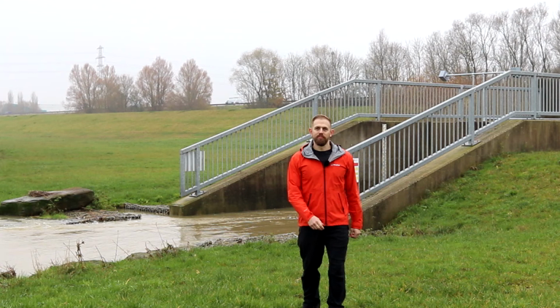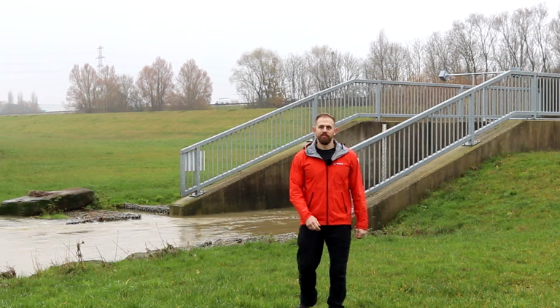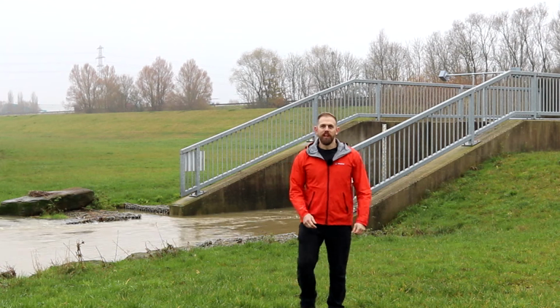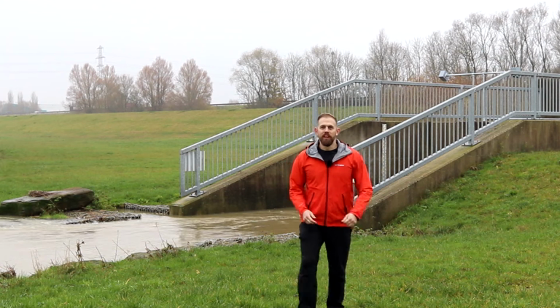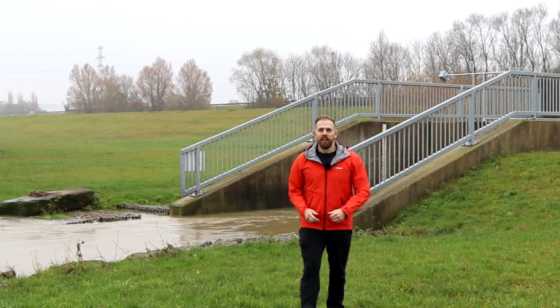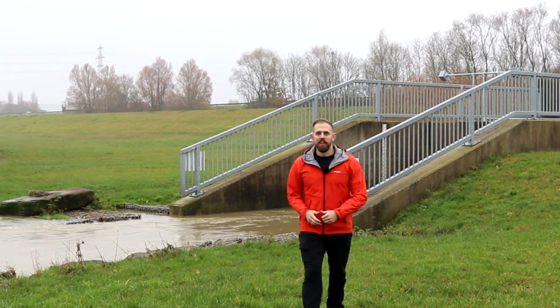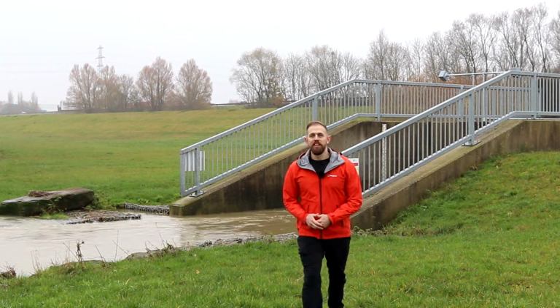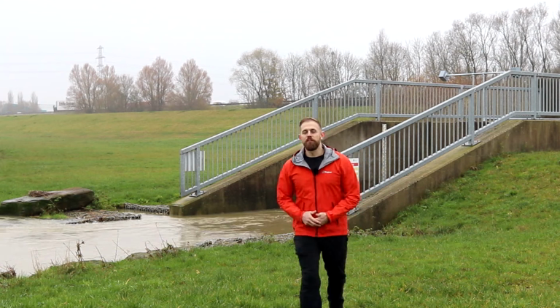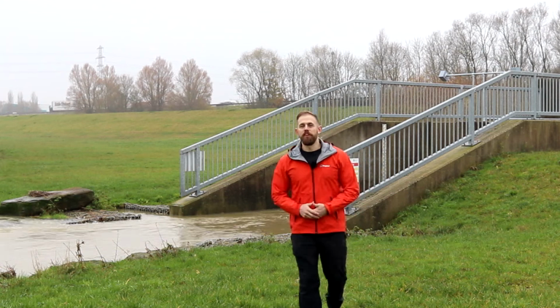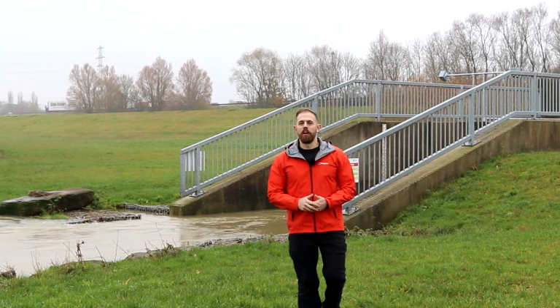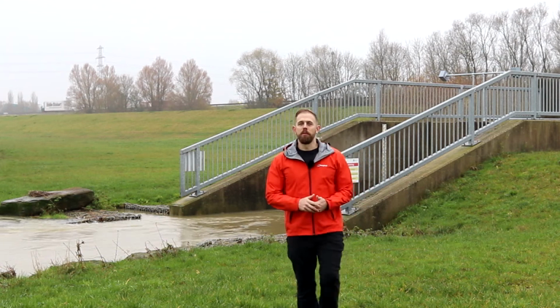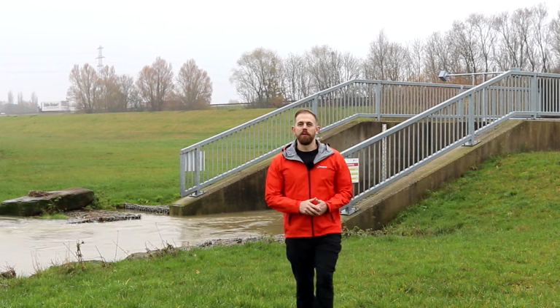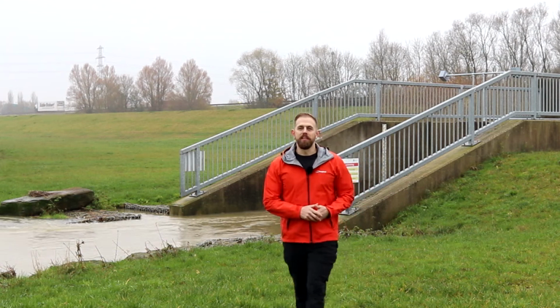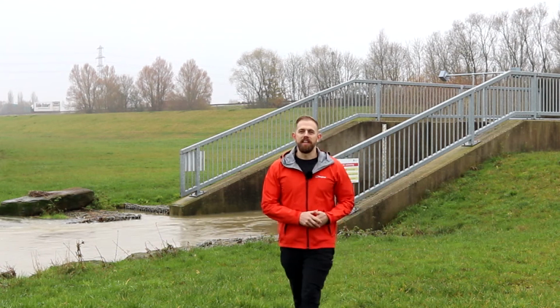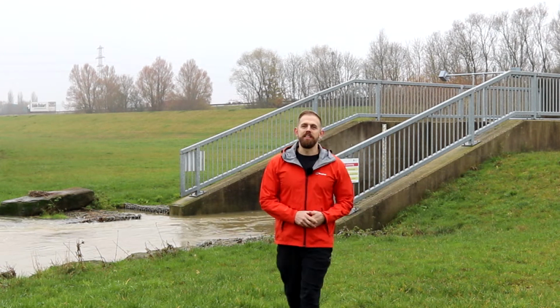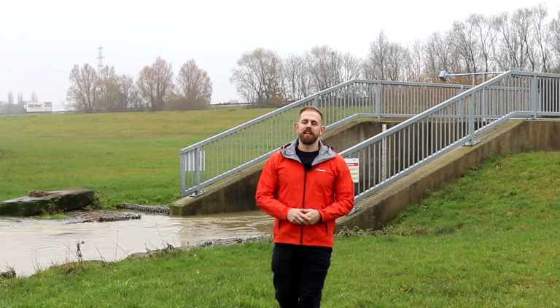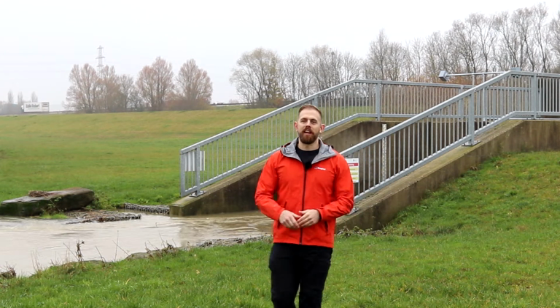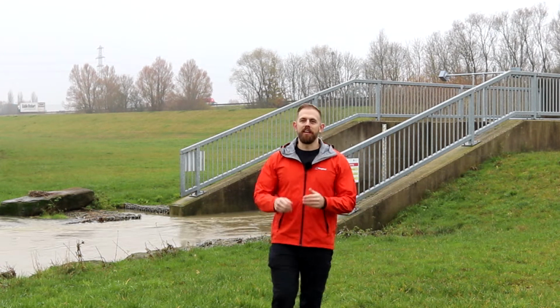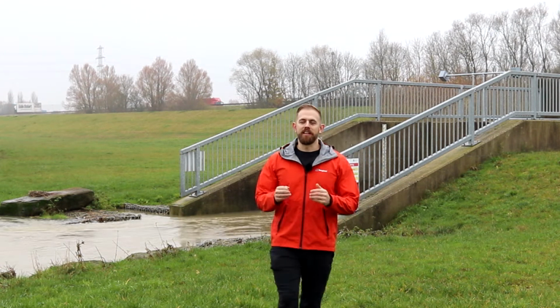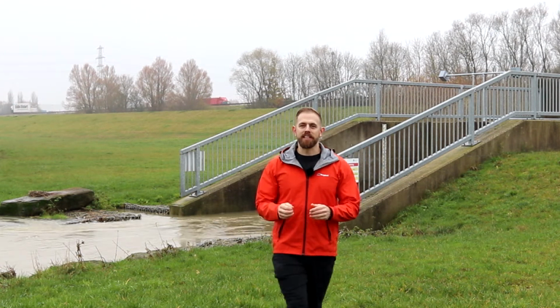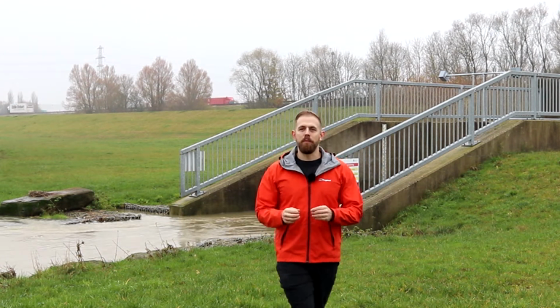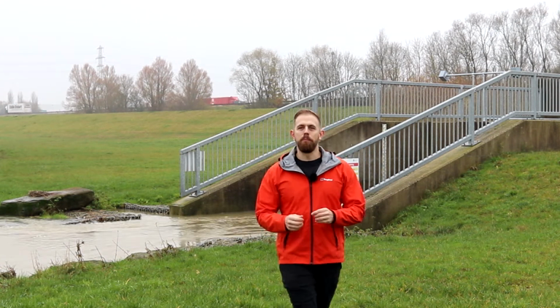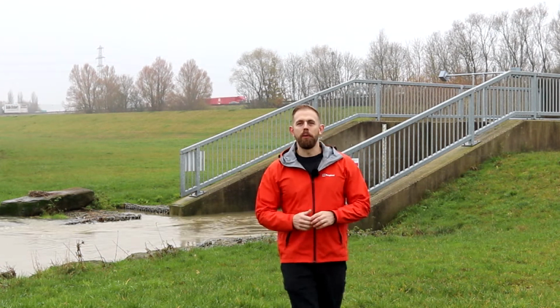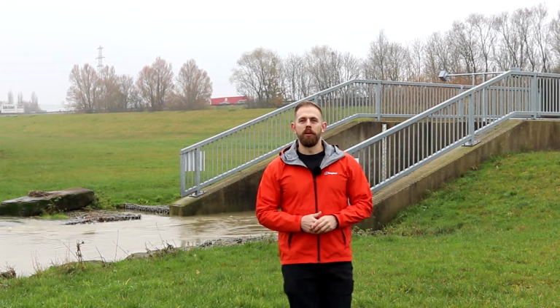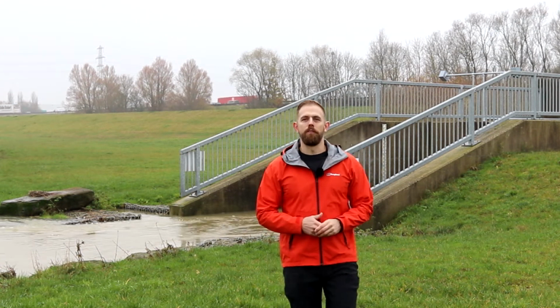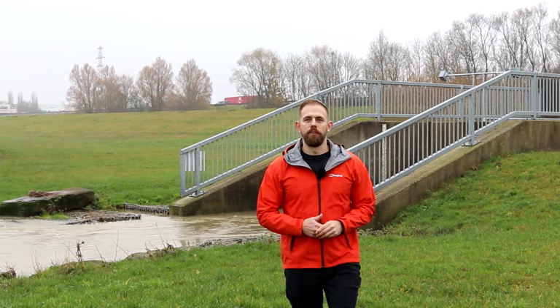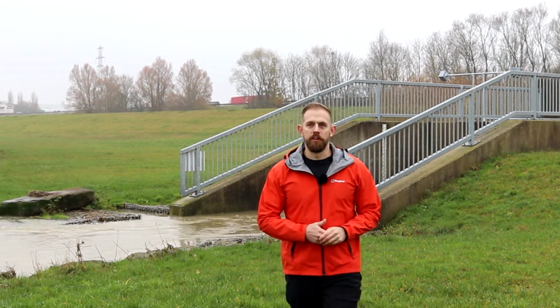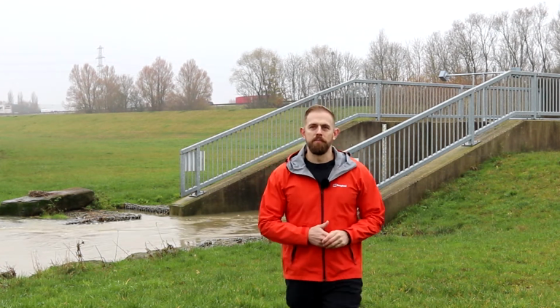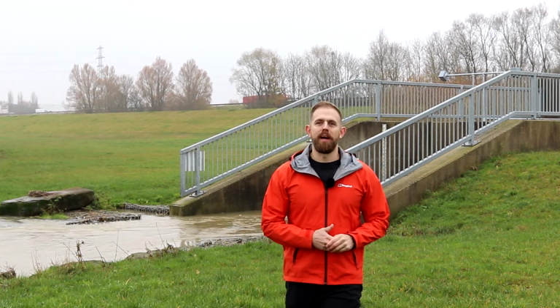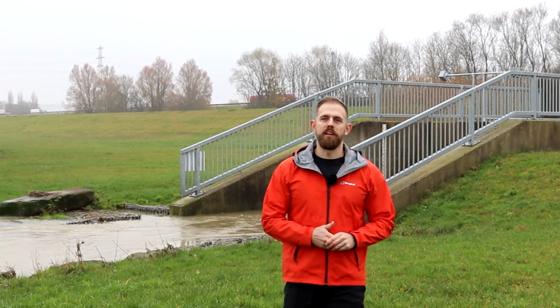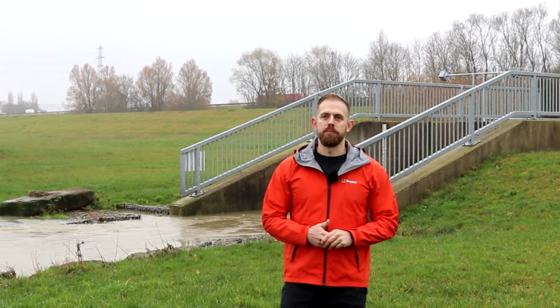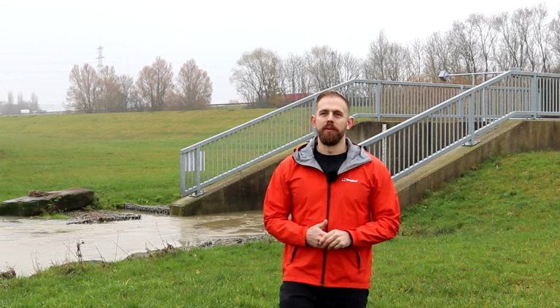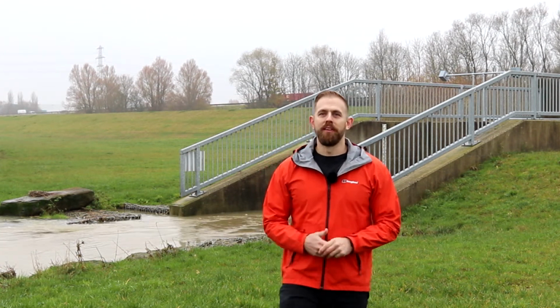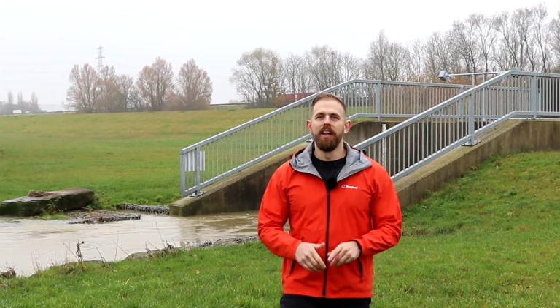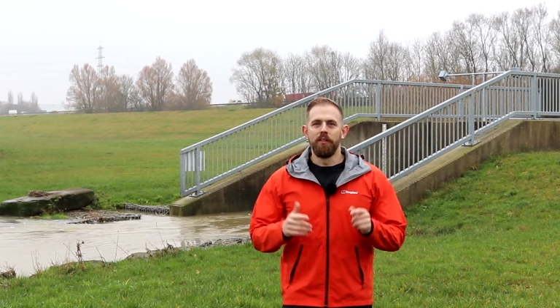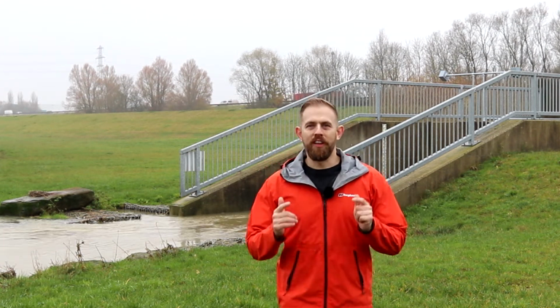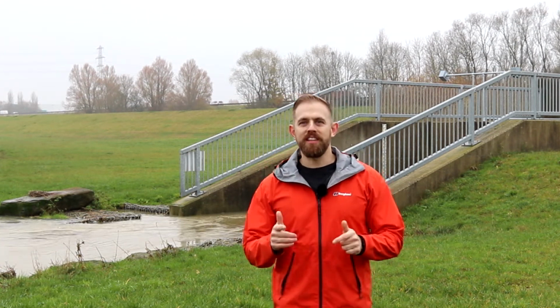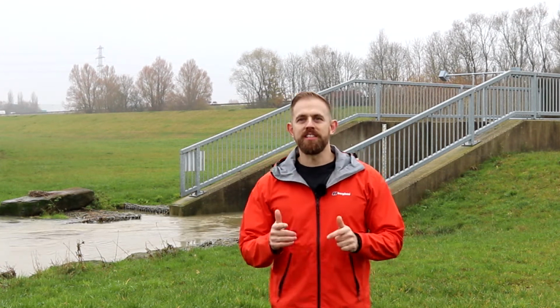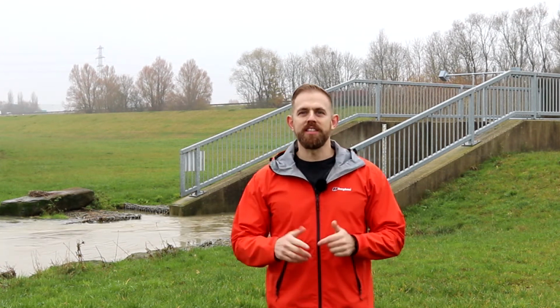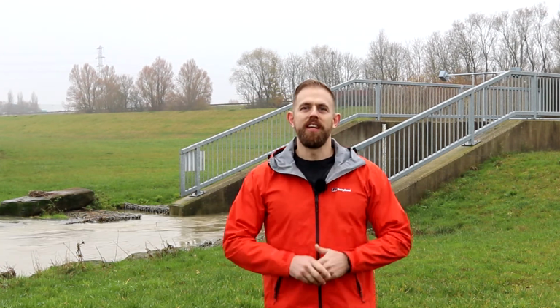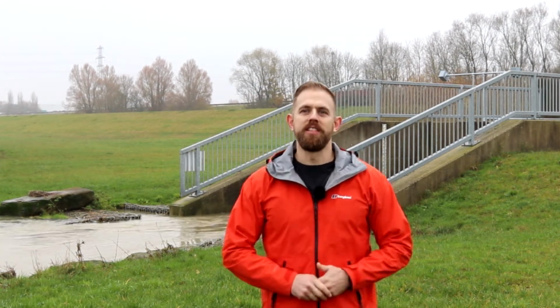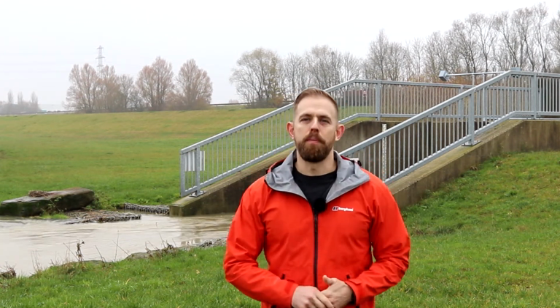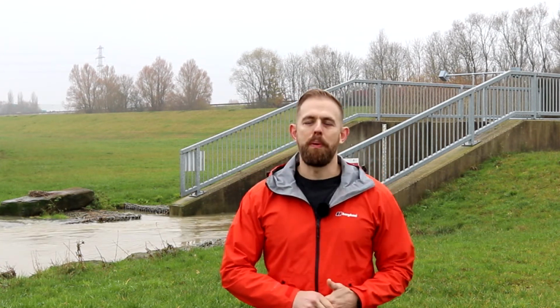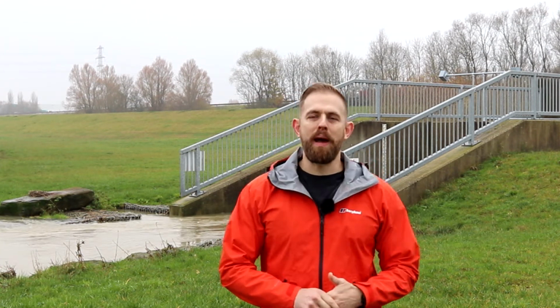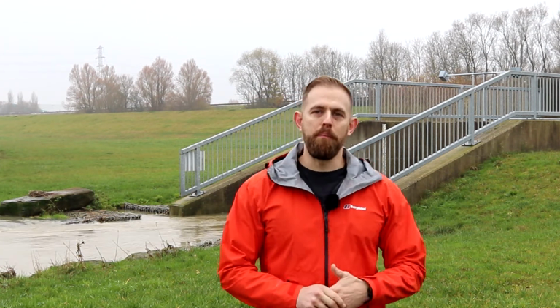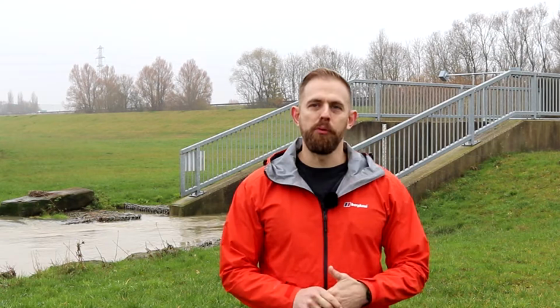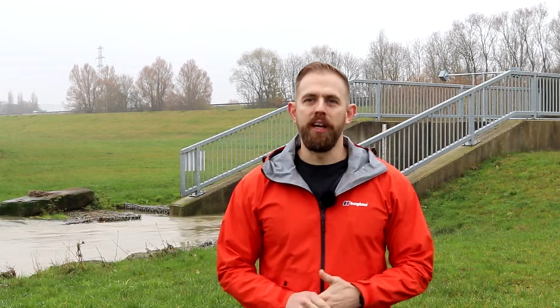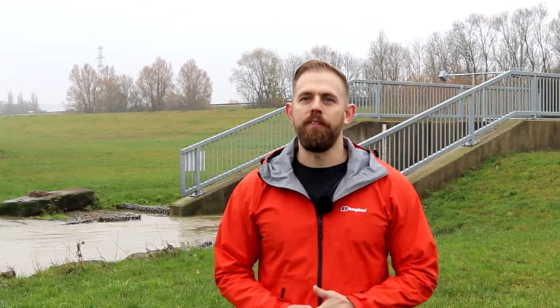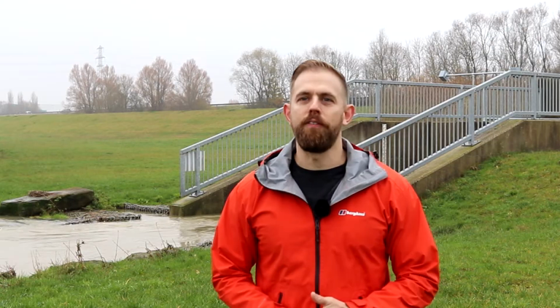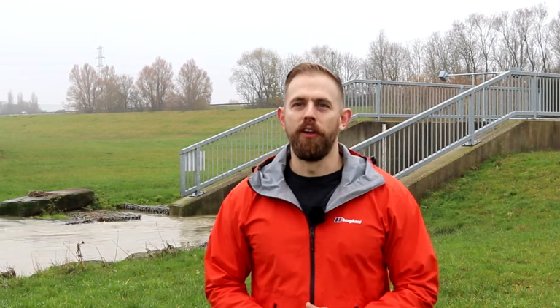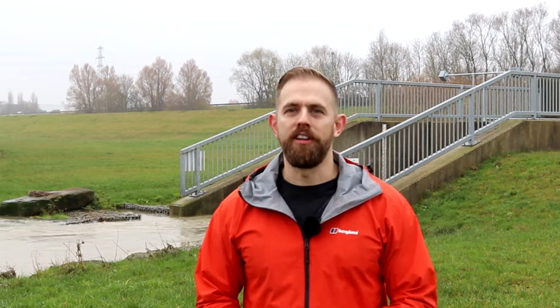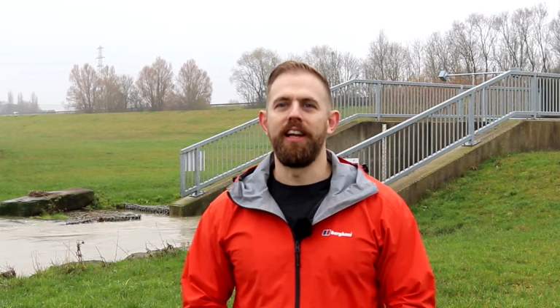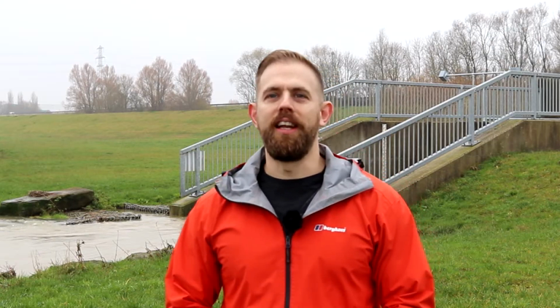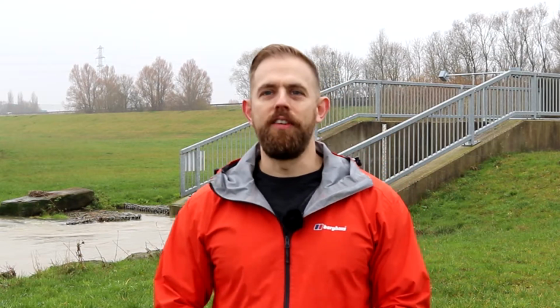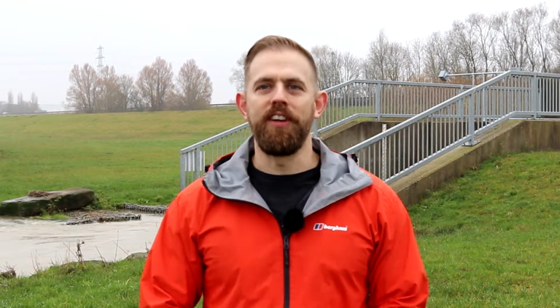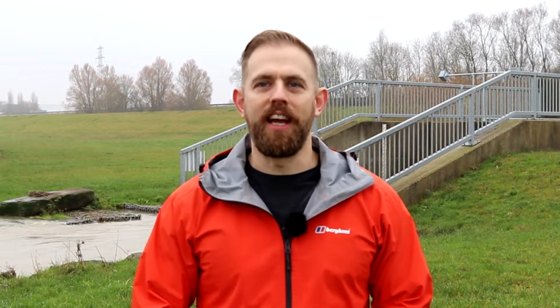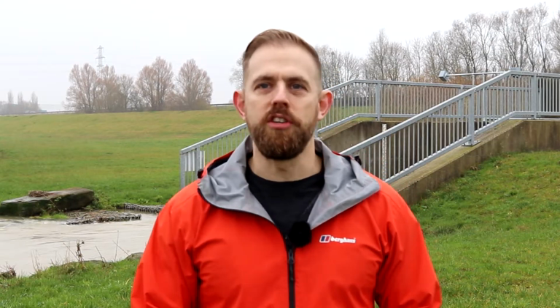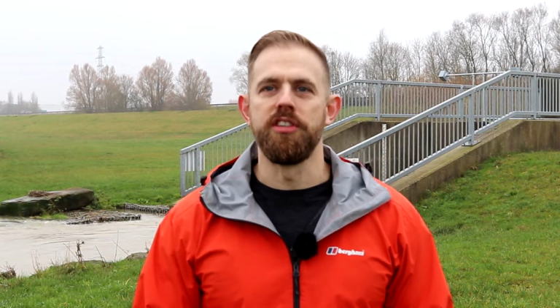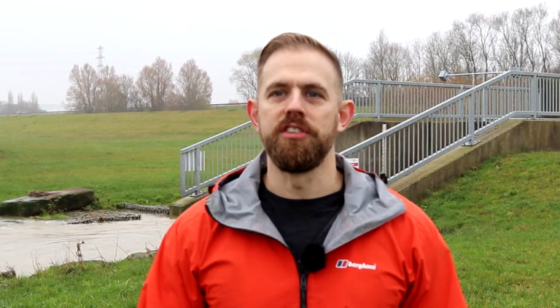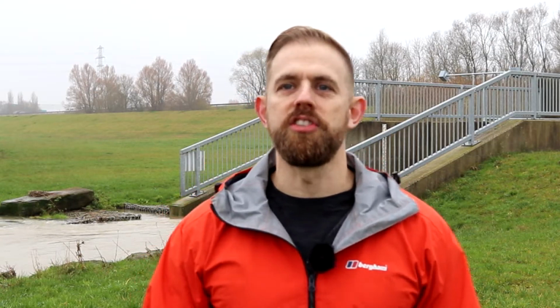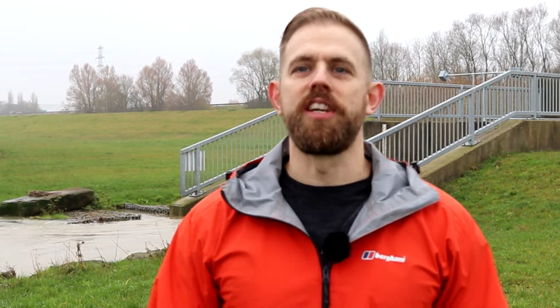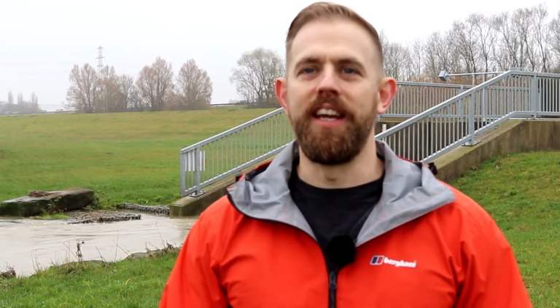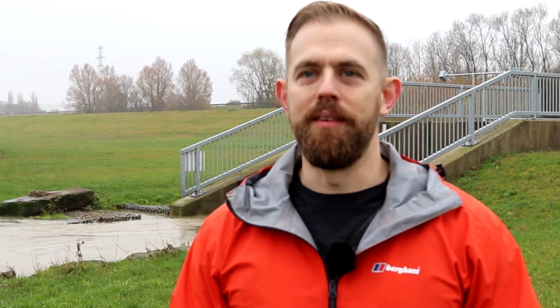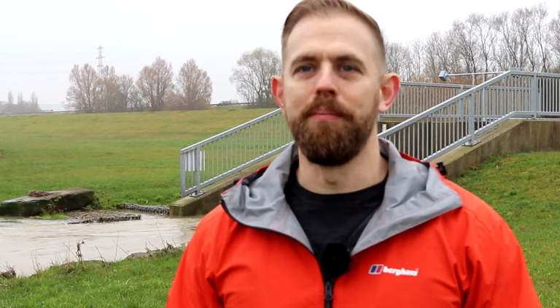In this video I'm going to detail an example of flood management. This is the Banbury Flood Alleviation Scheme.